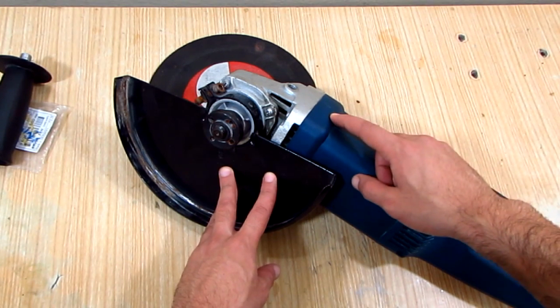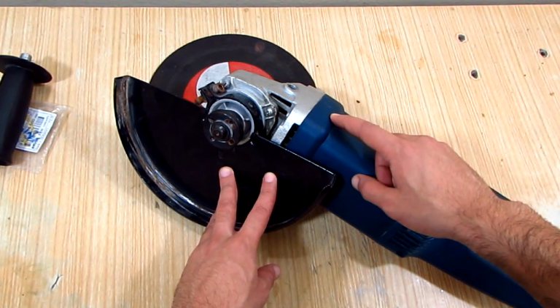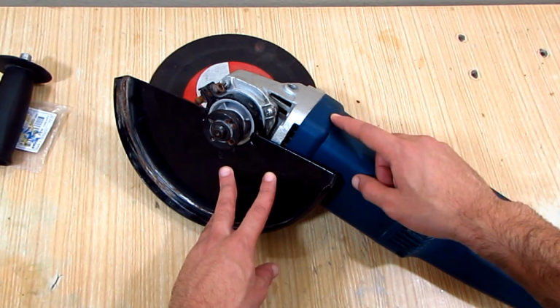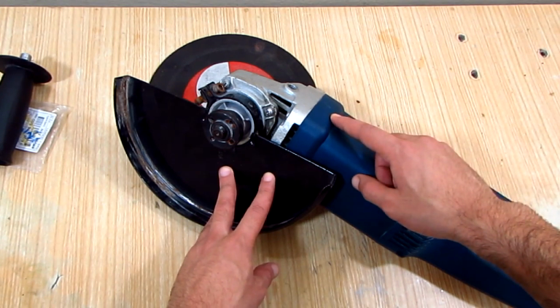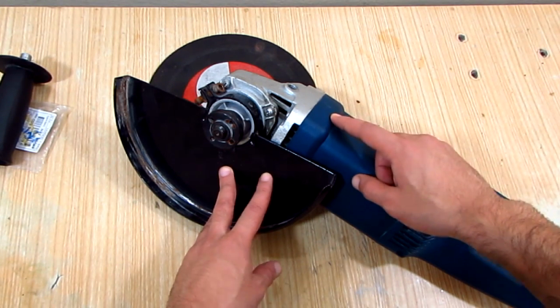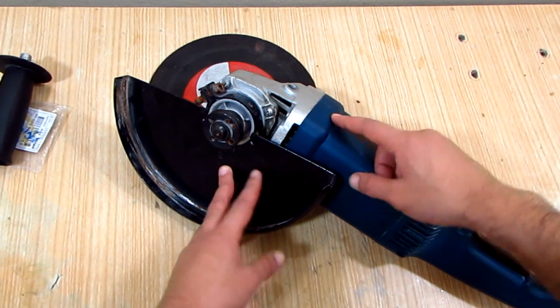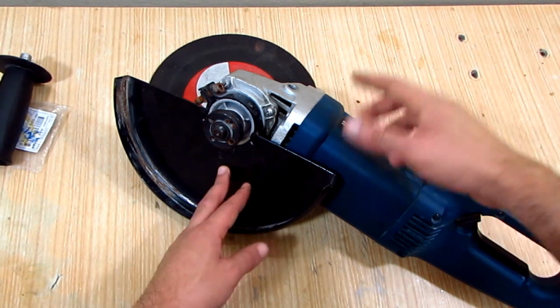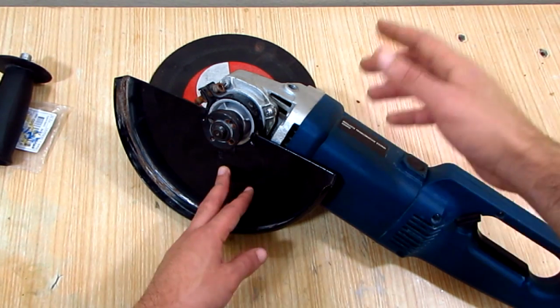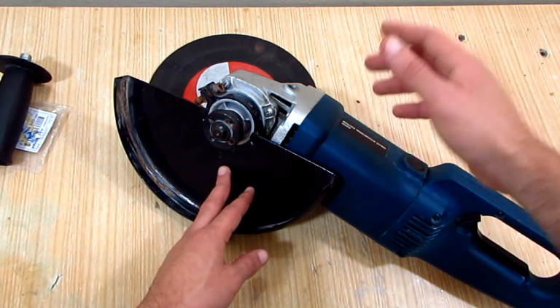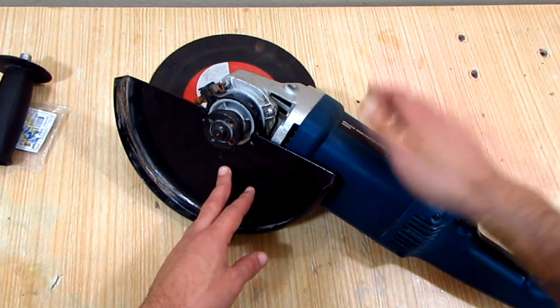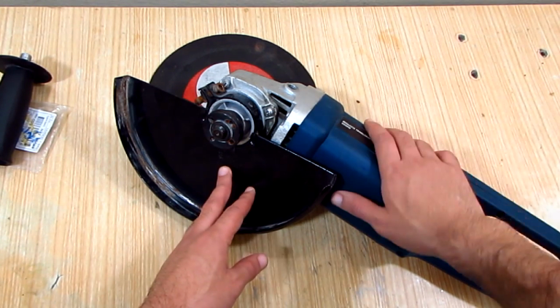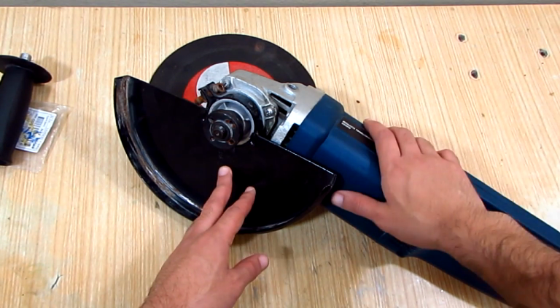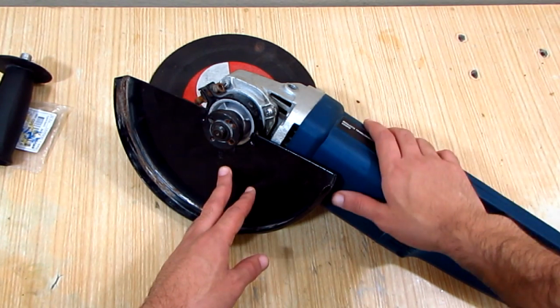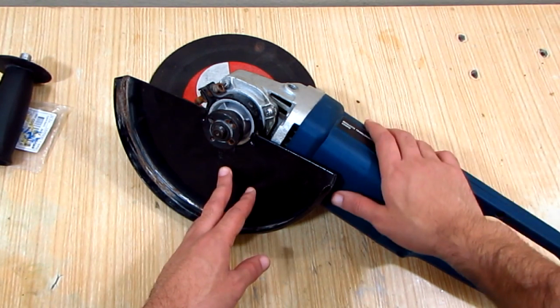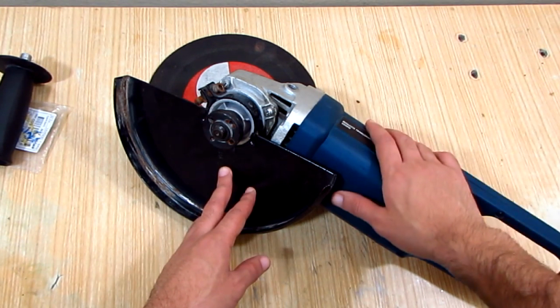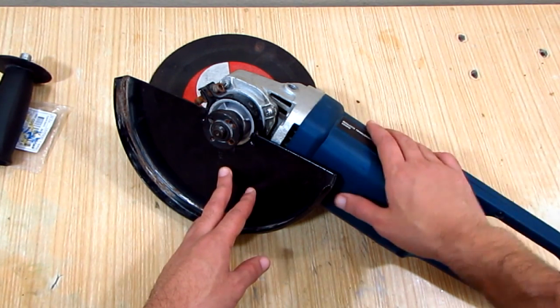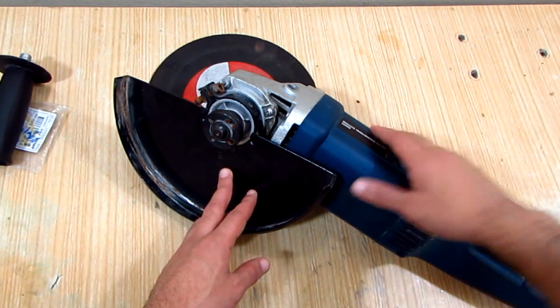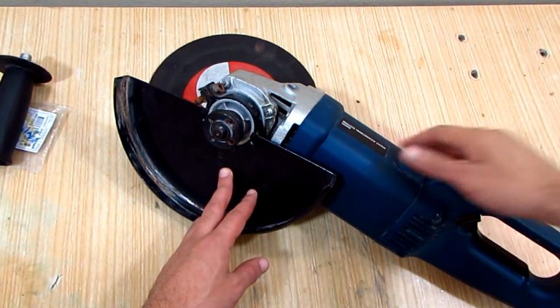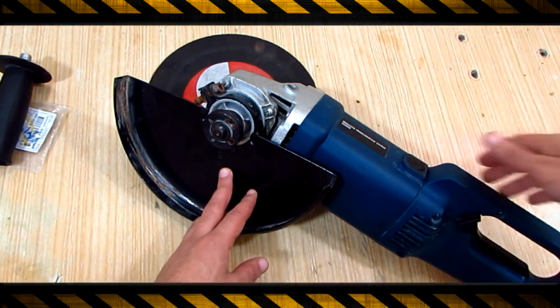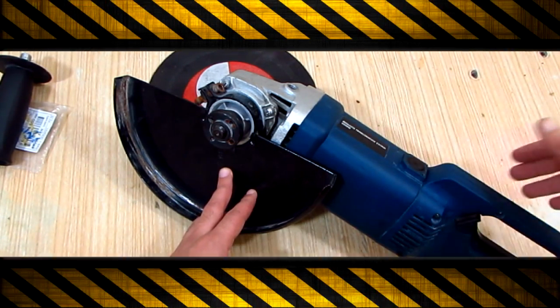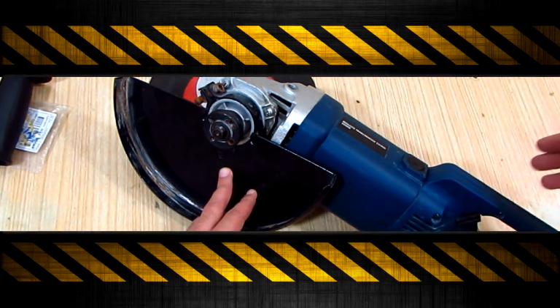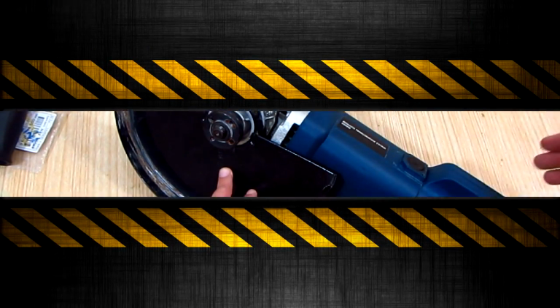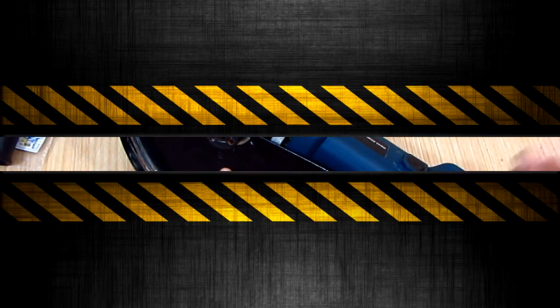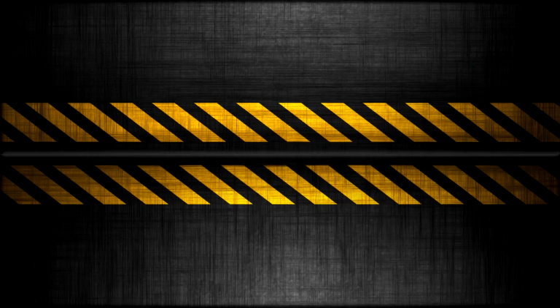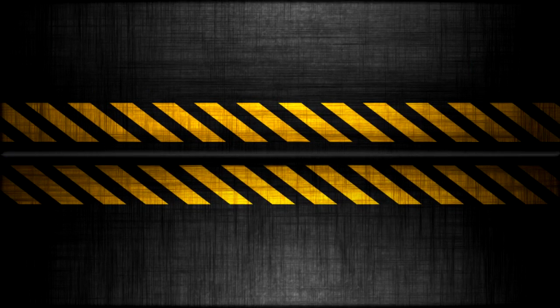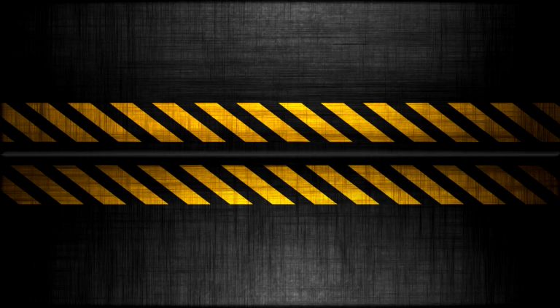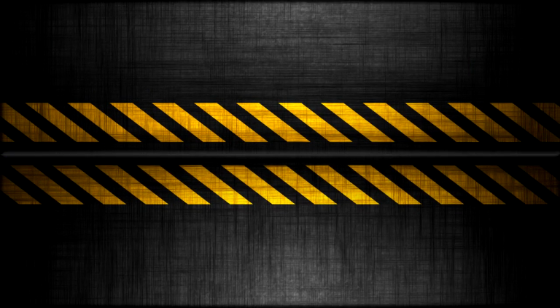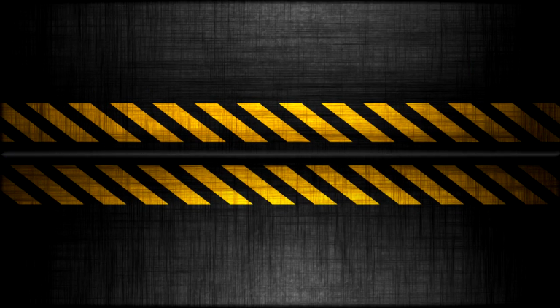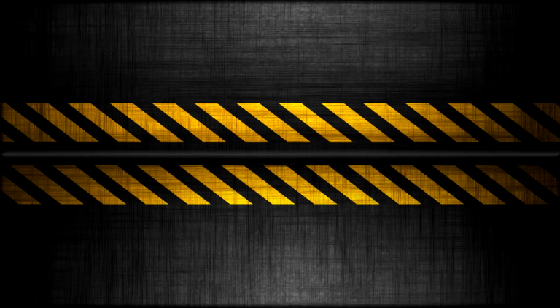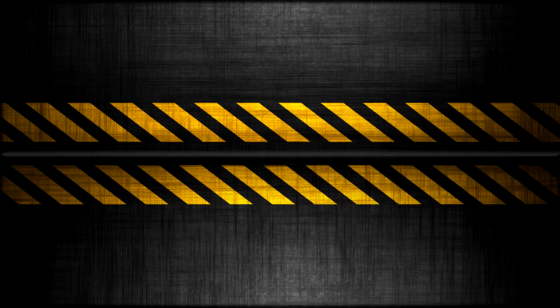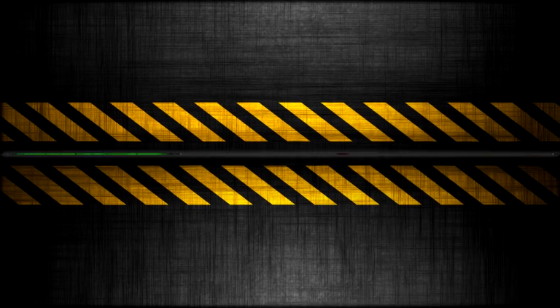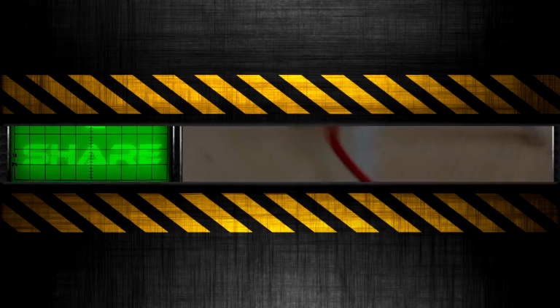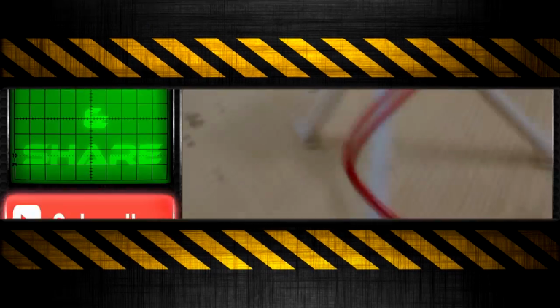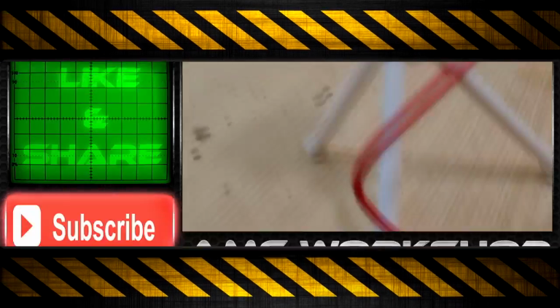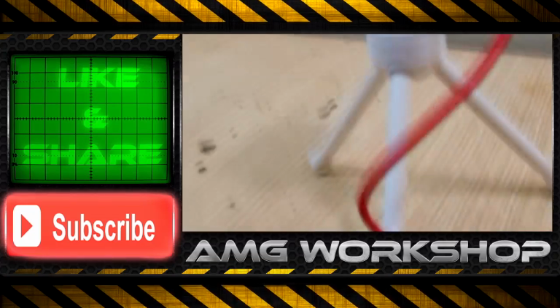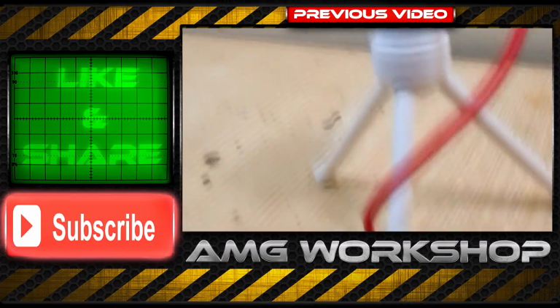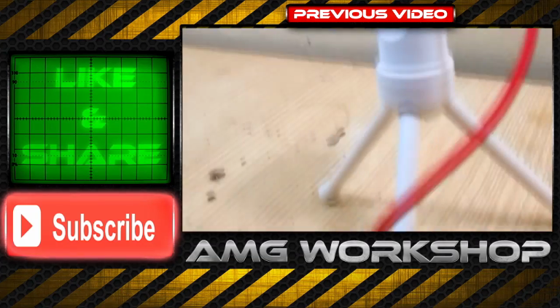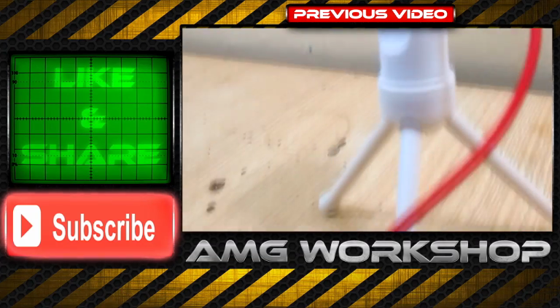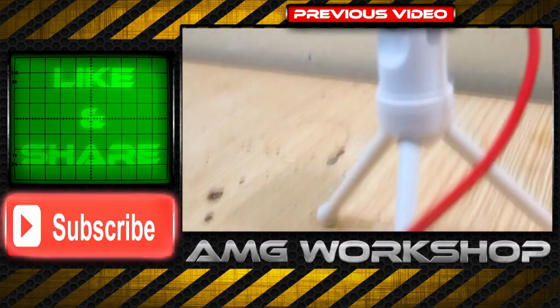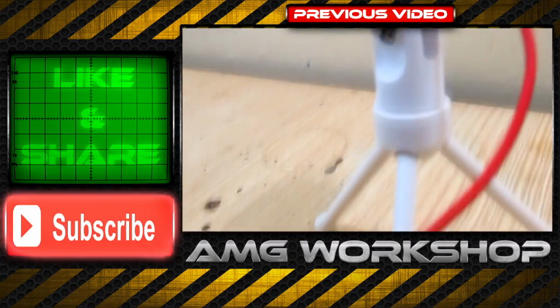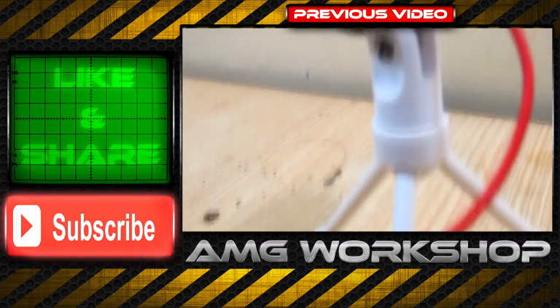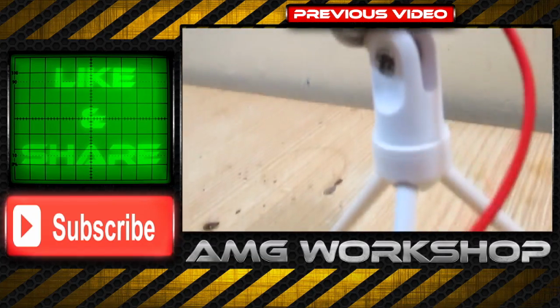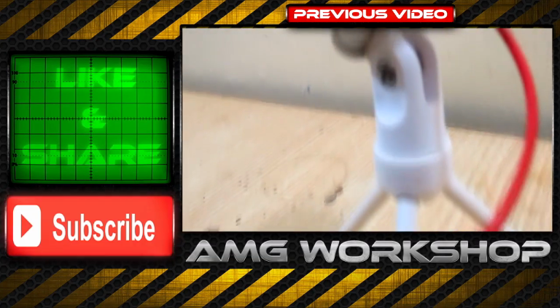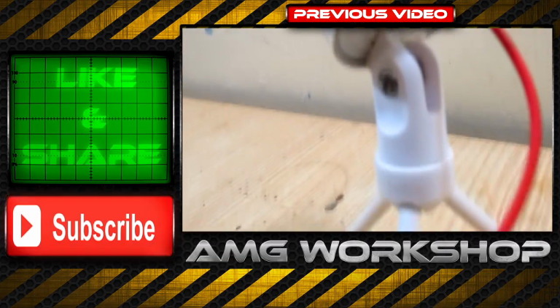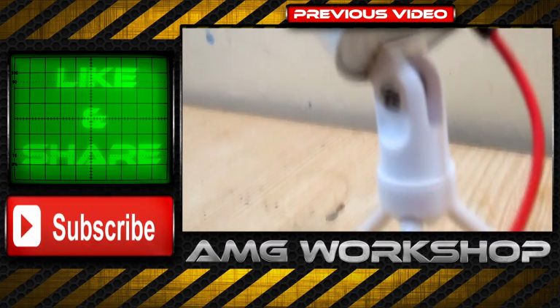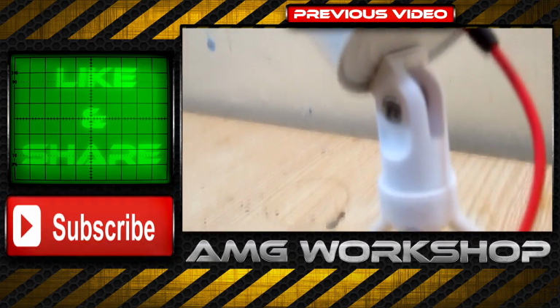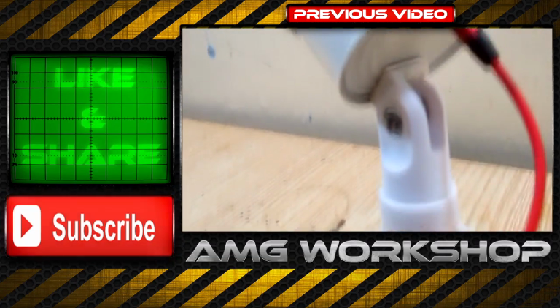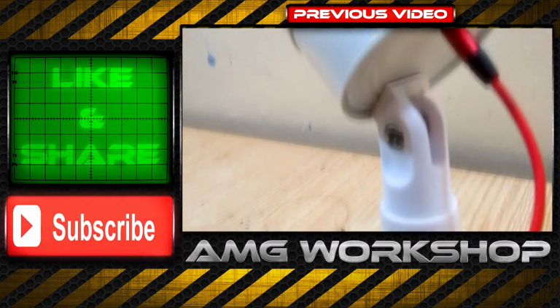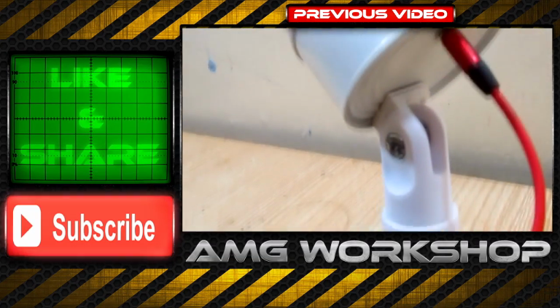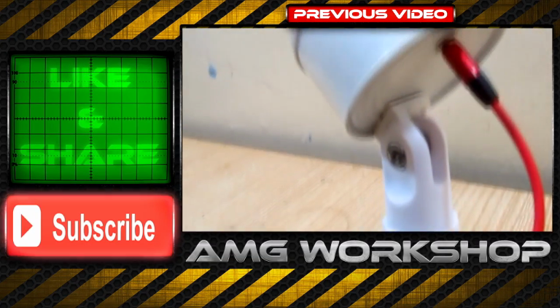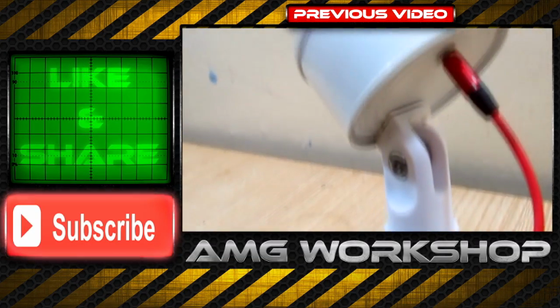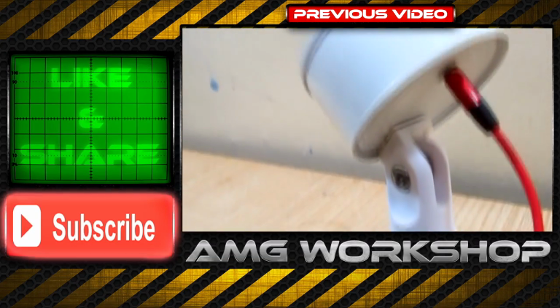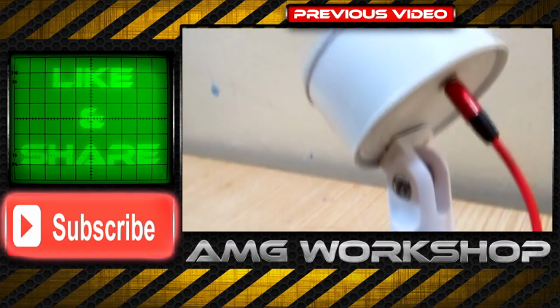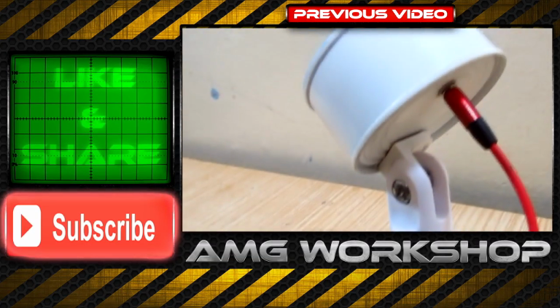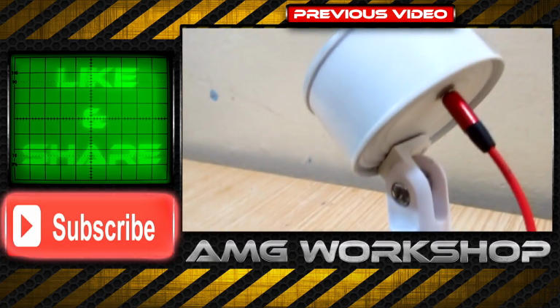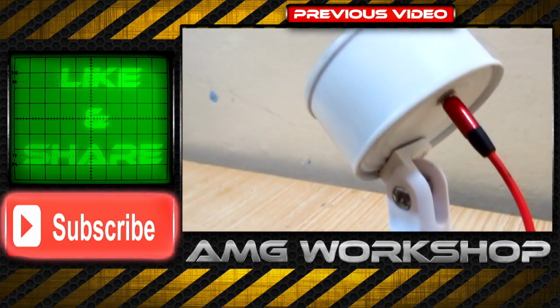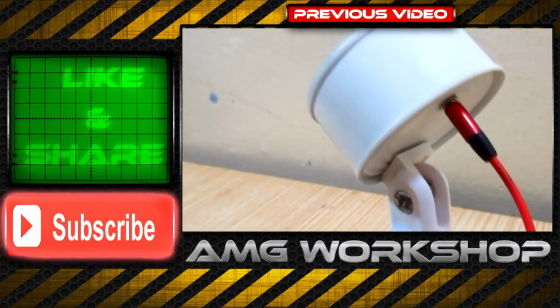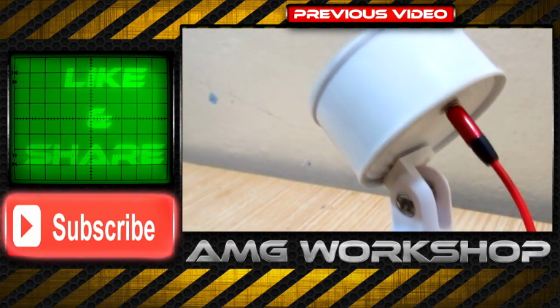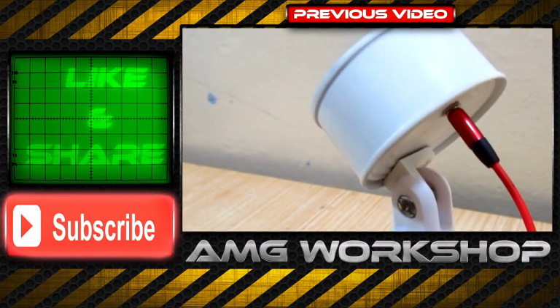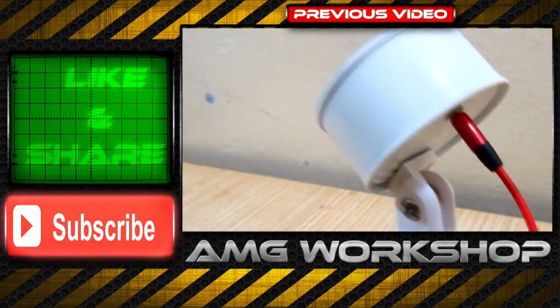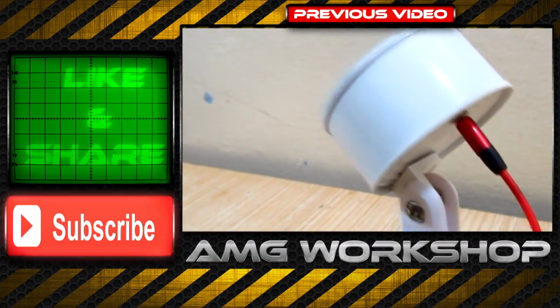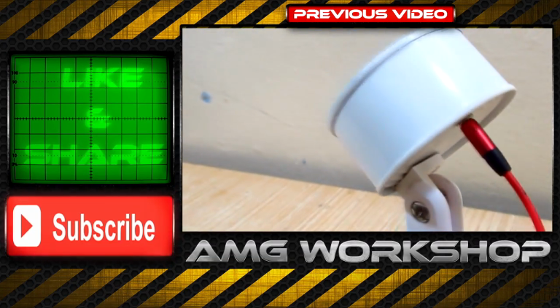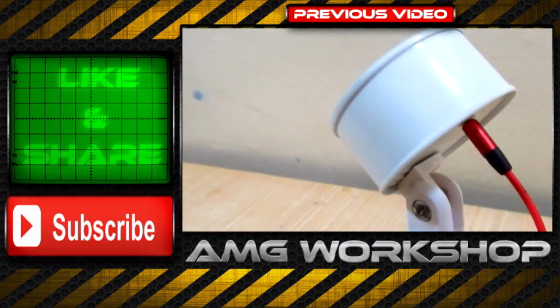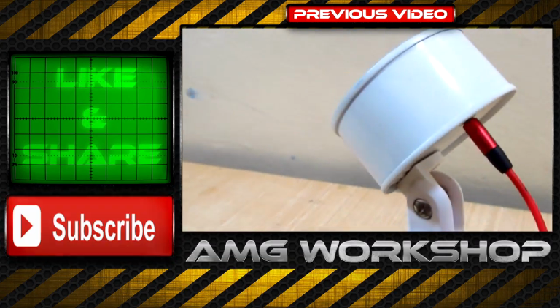And that's all for this video. If you liked this video, give it a thumbs up and subscribe.